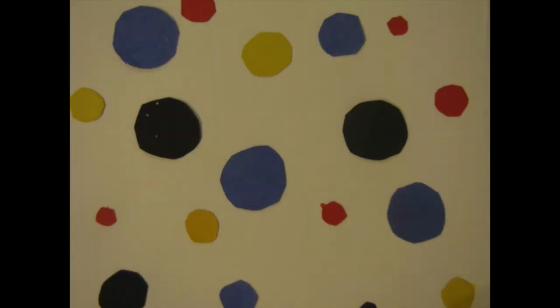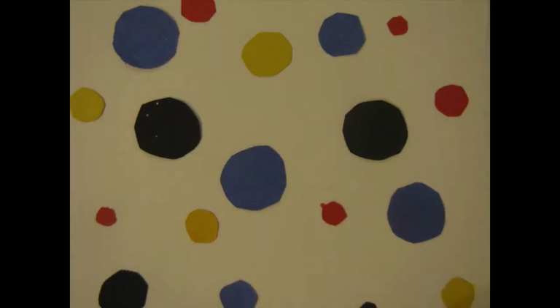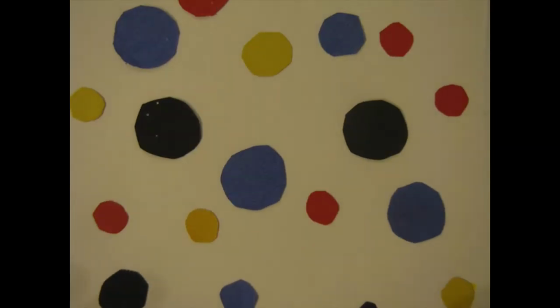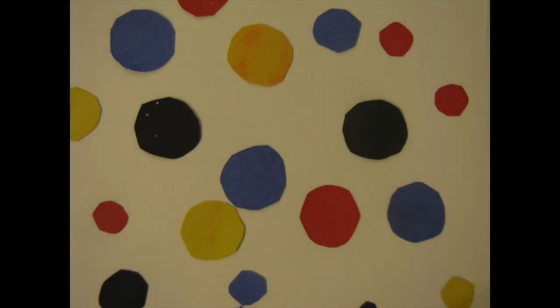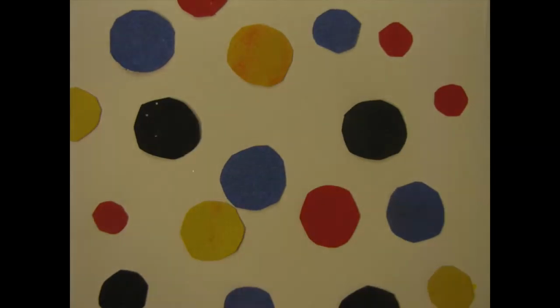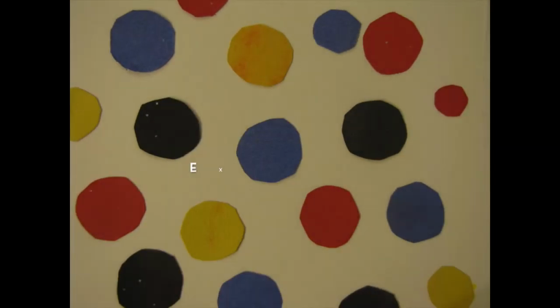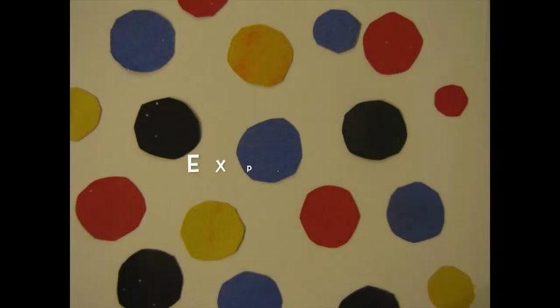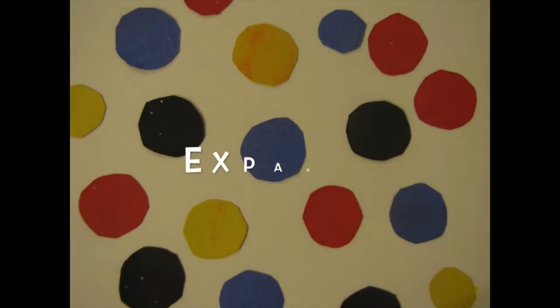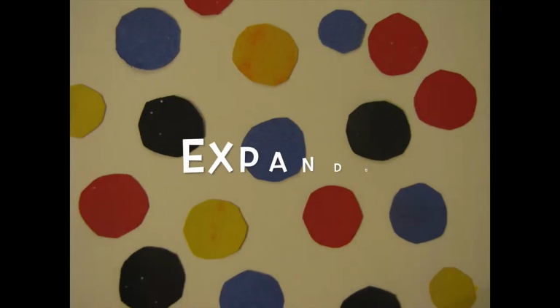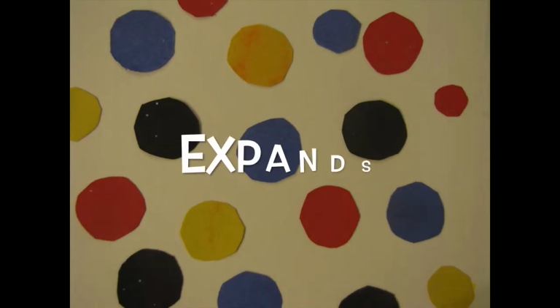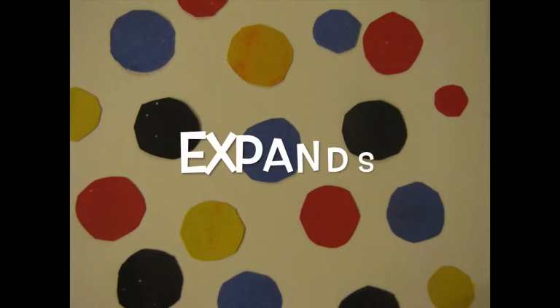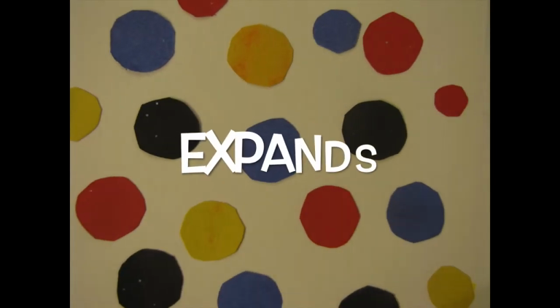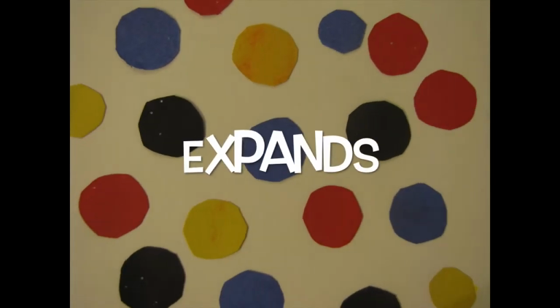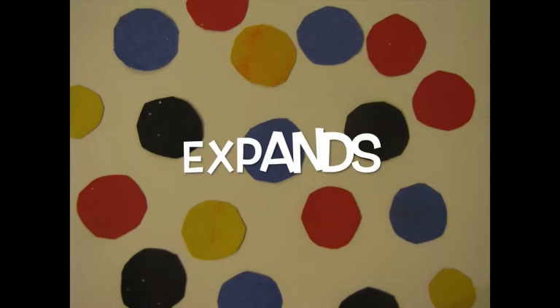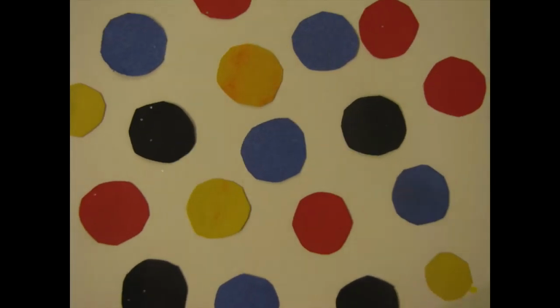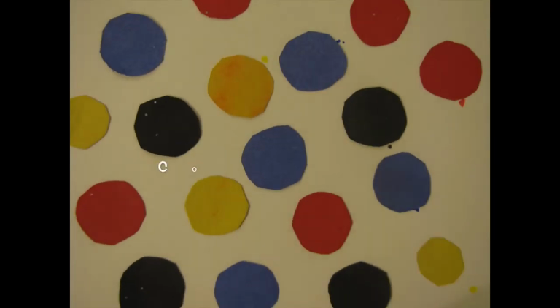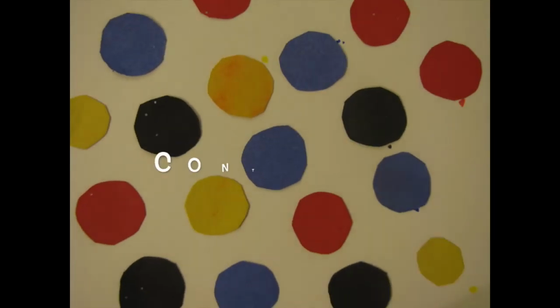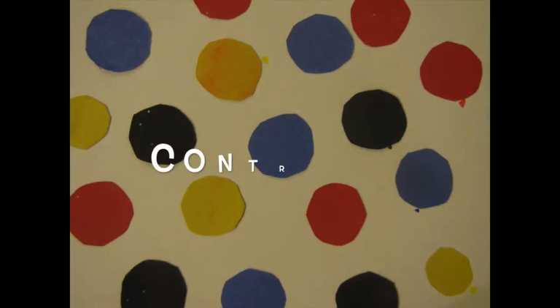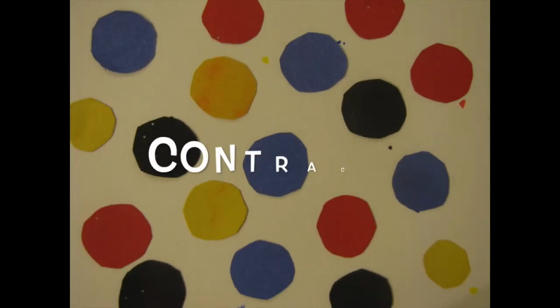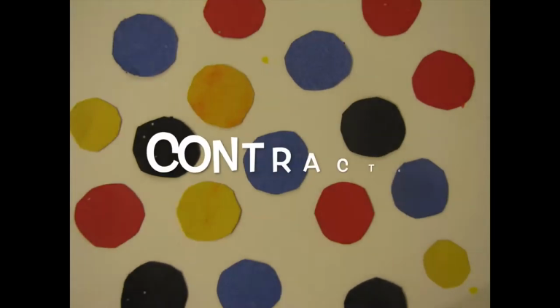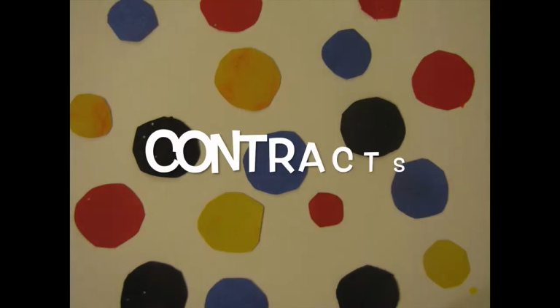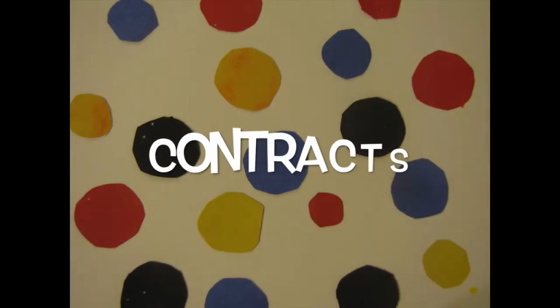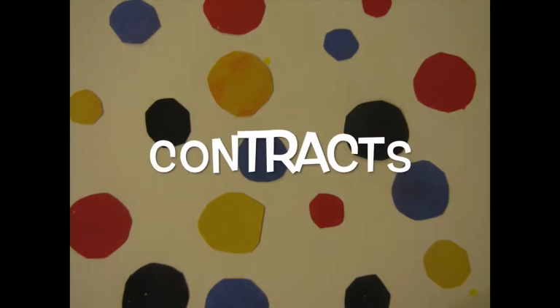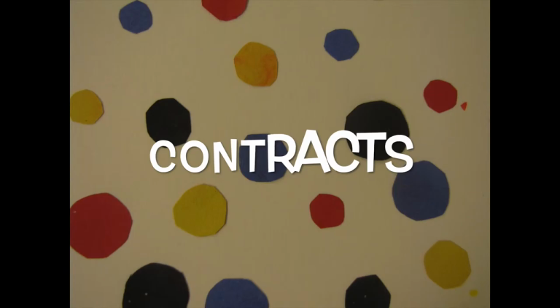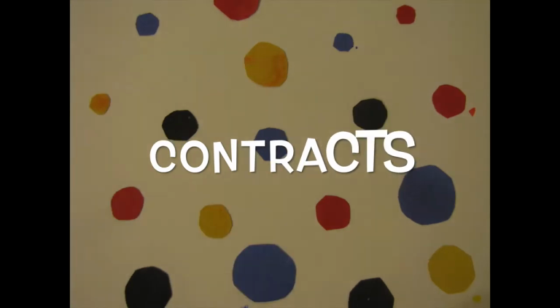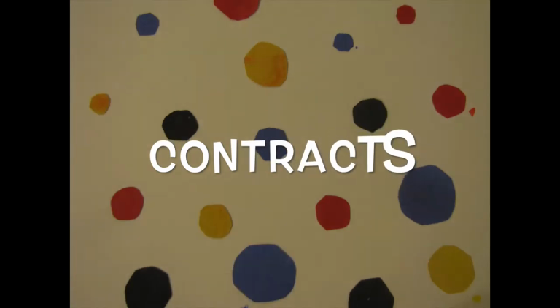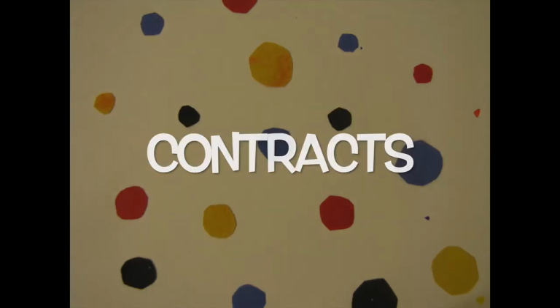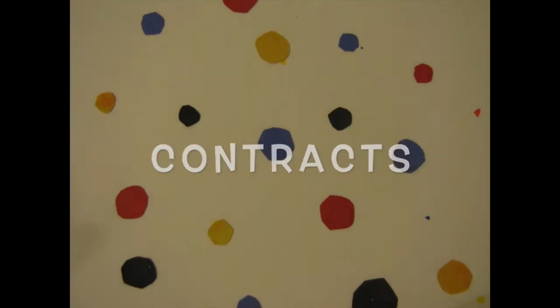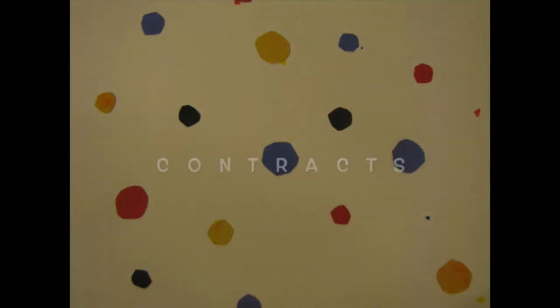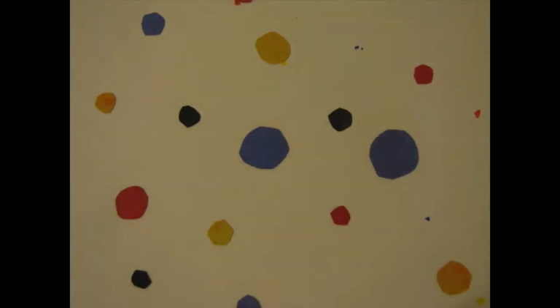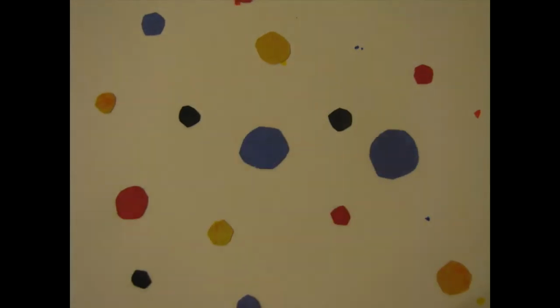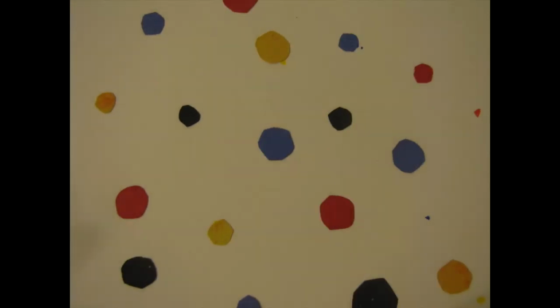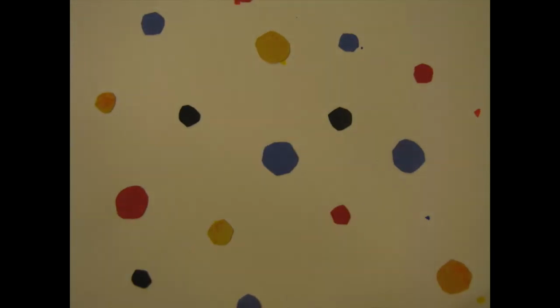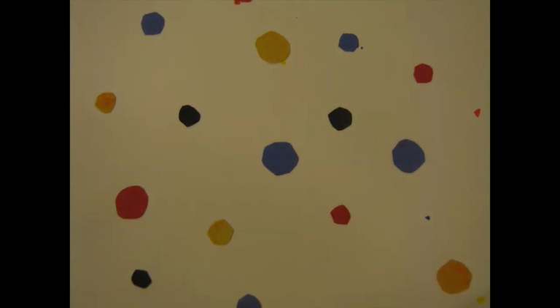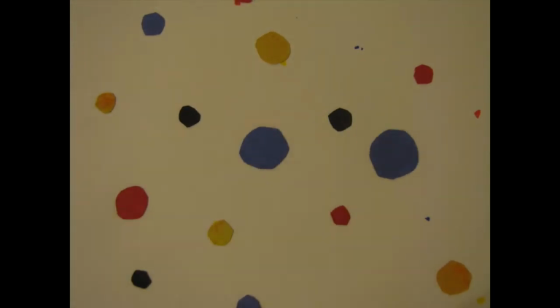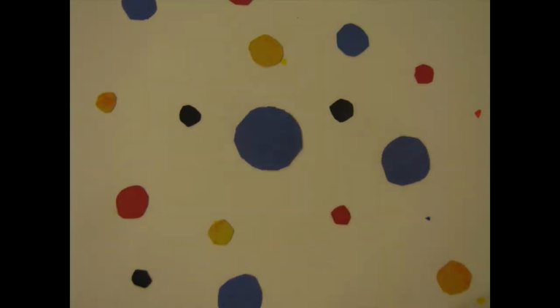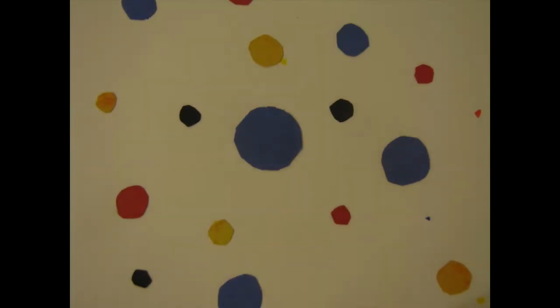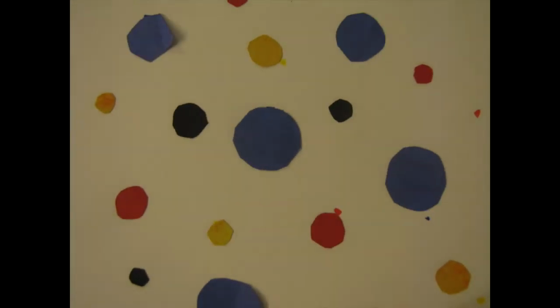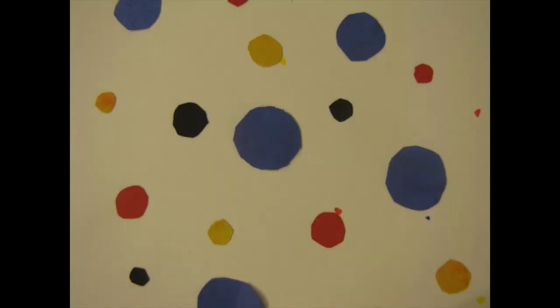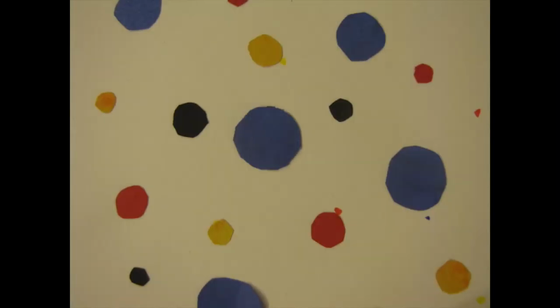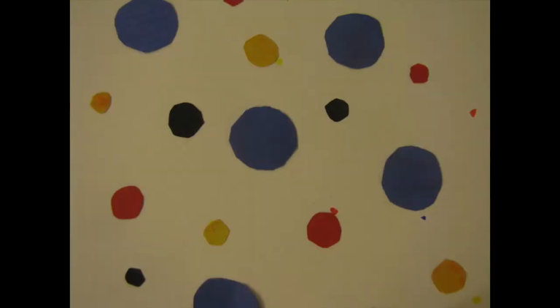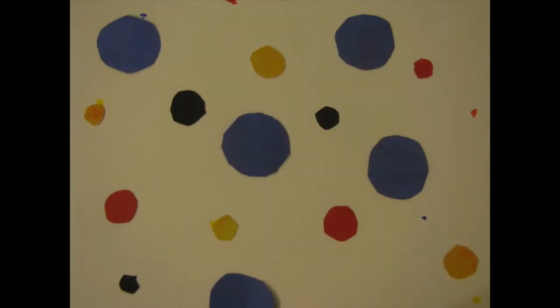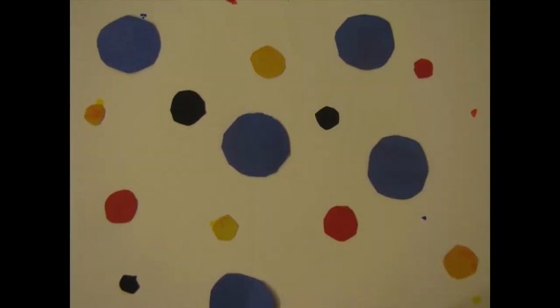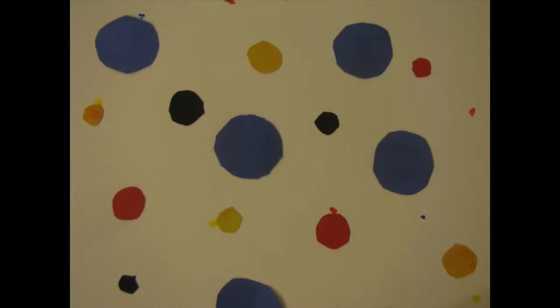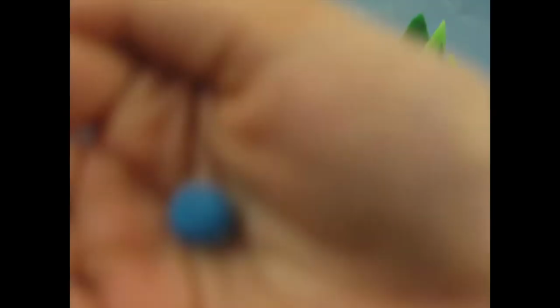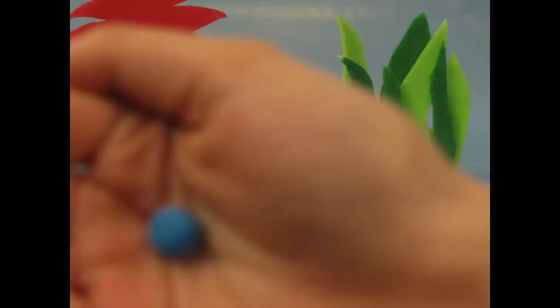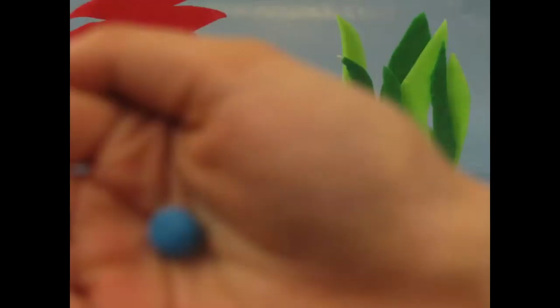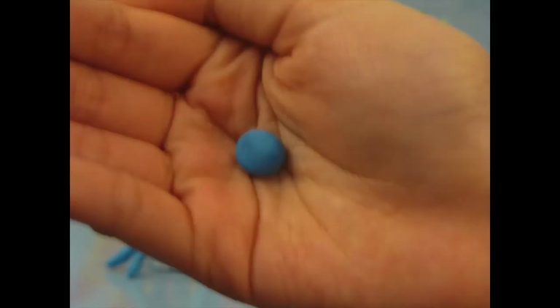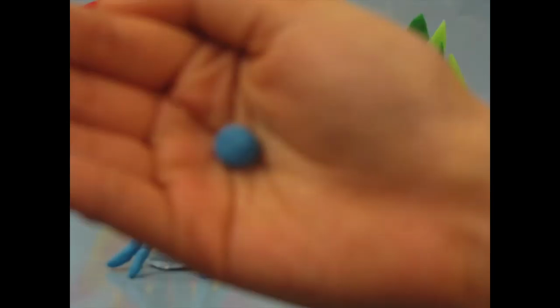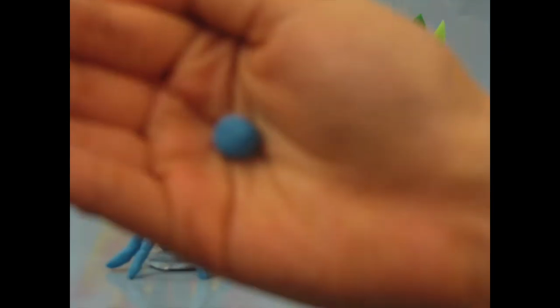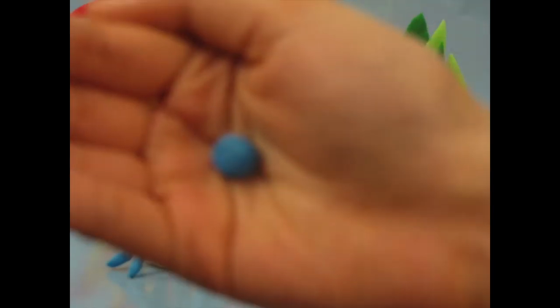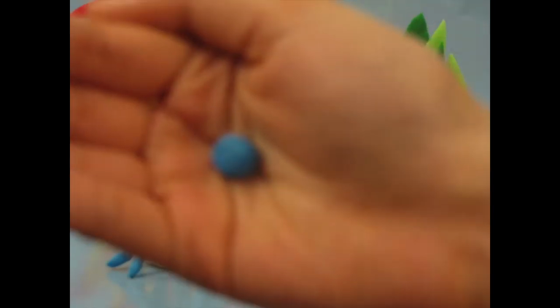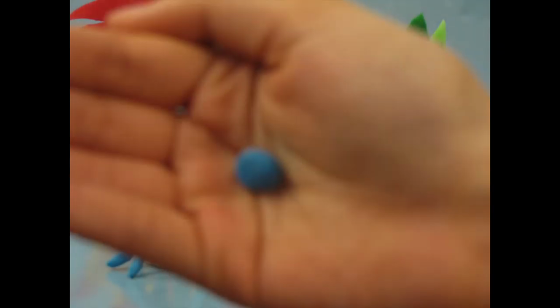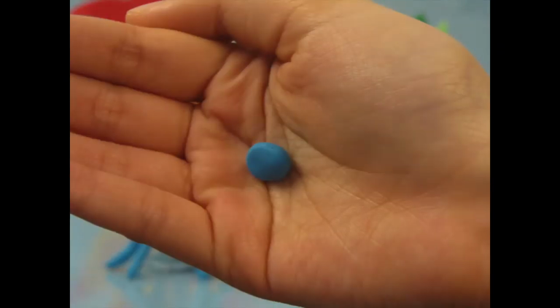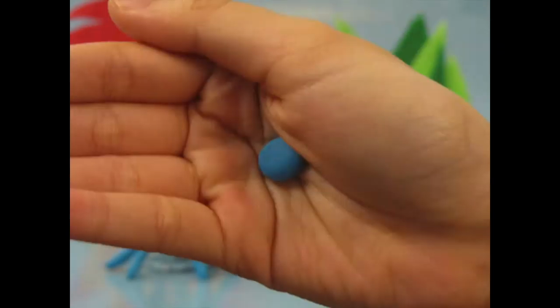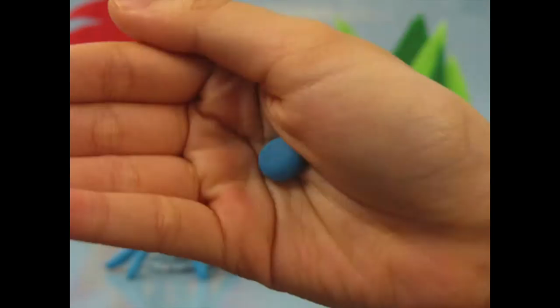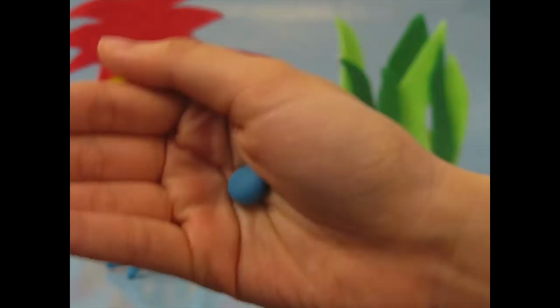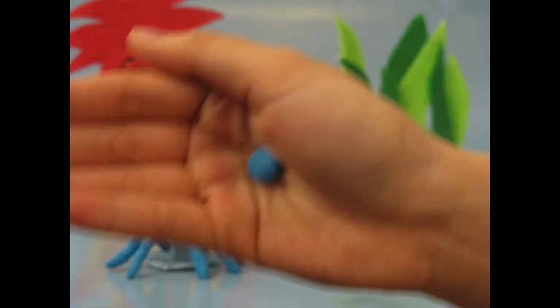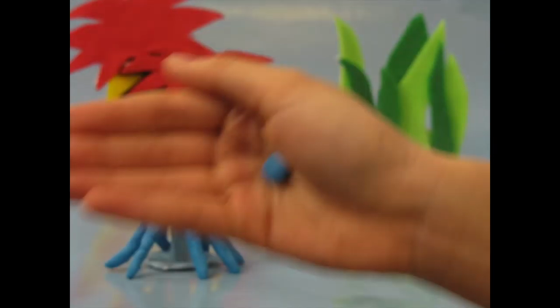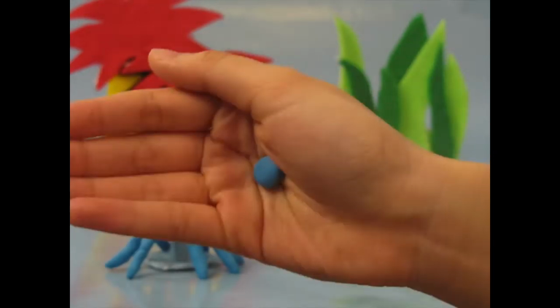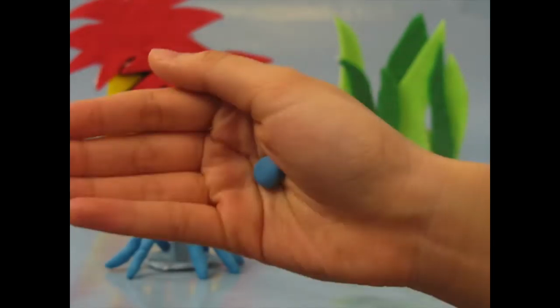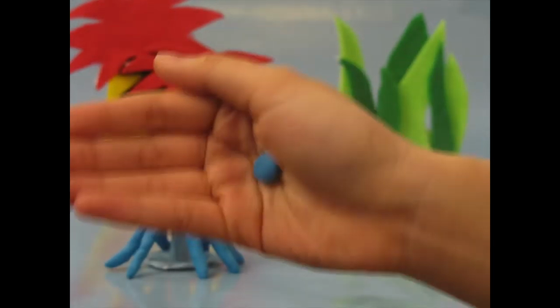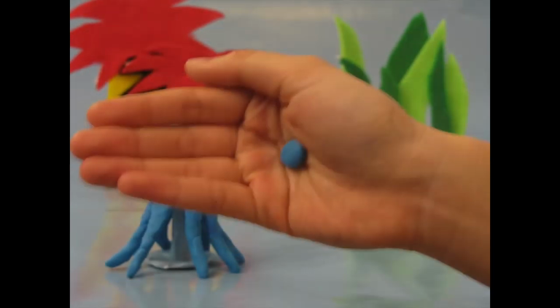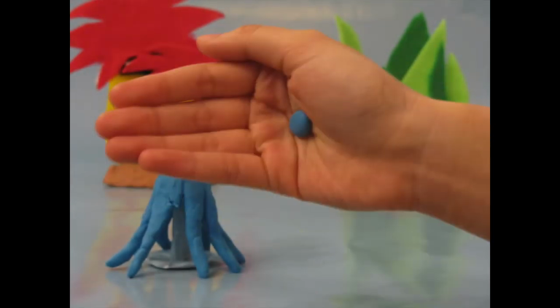They change colors and reflect light. A set of cells expands and contracts these chromatophores. When a stack expands, that color becomes visible.